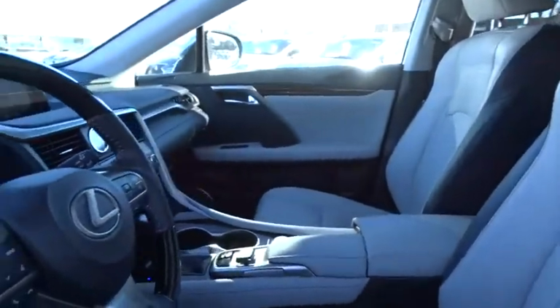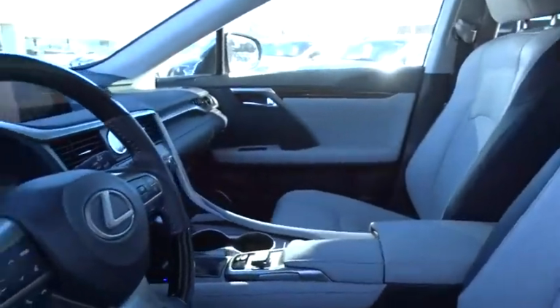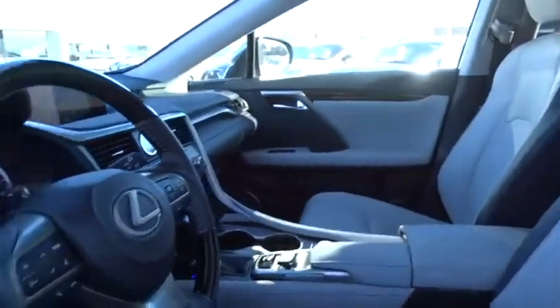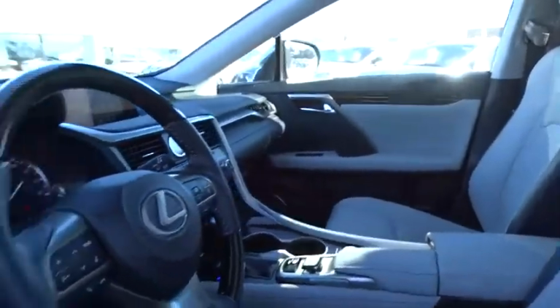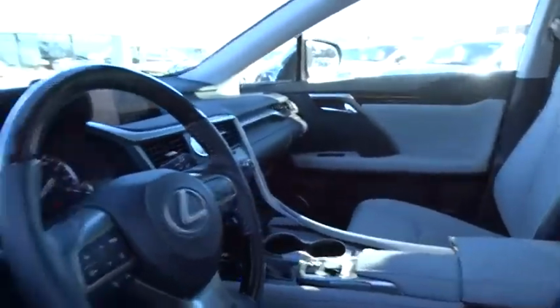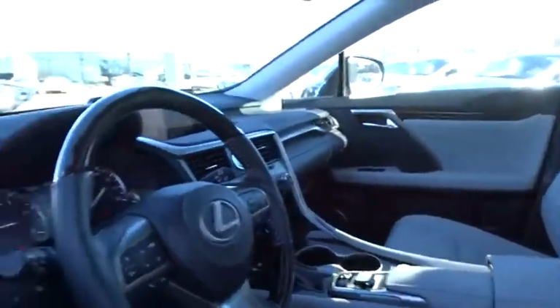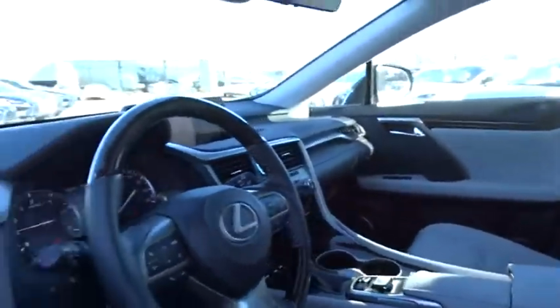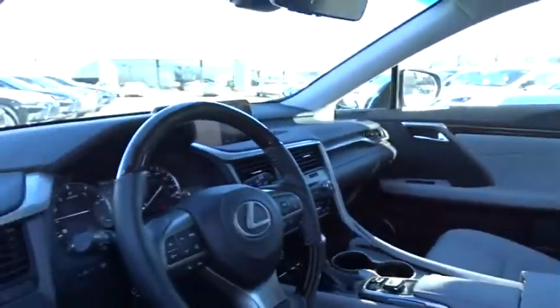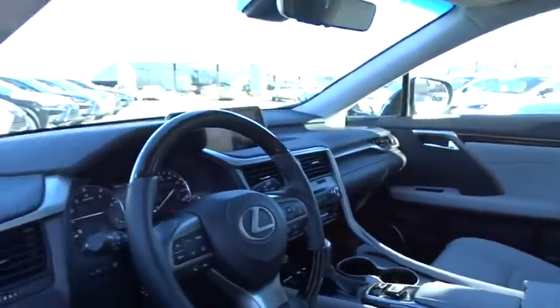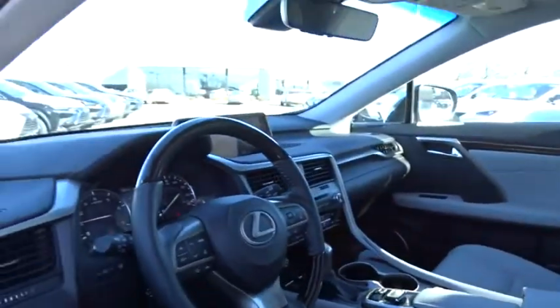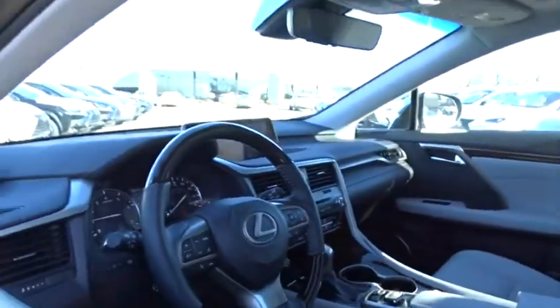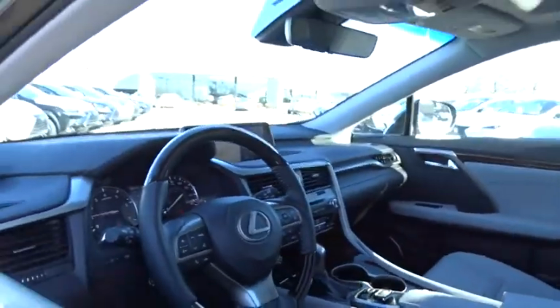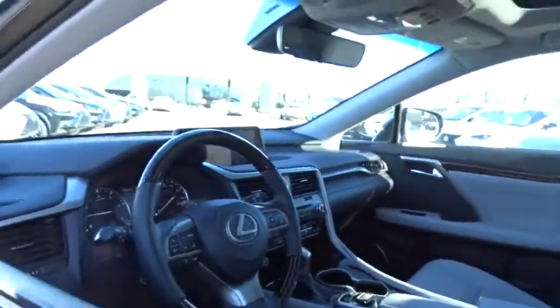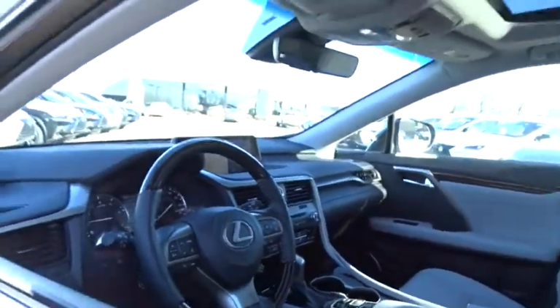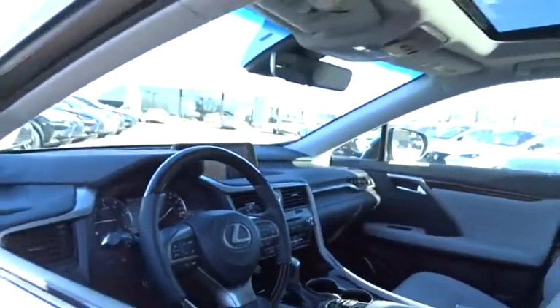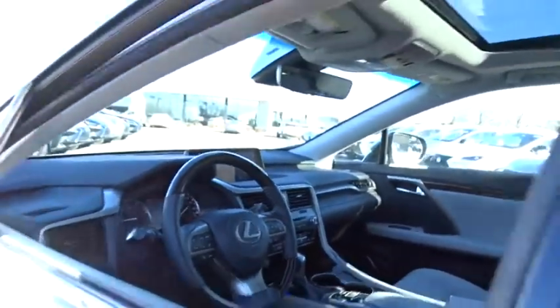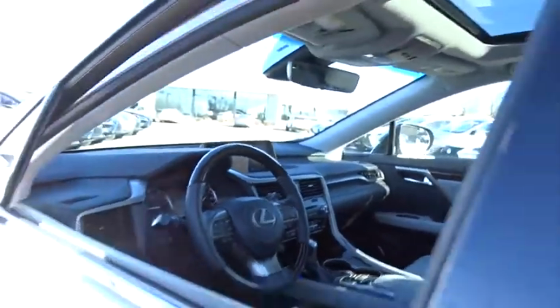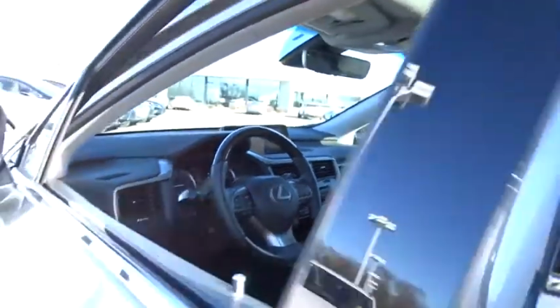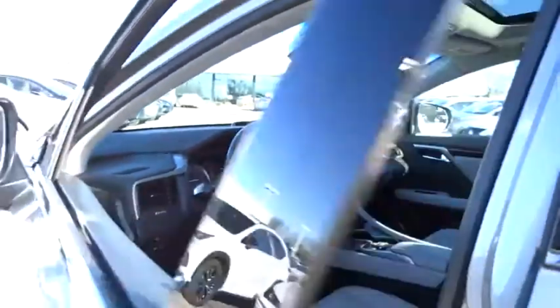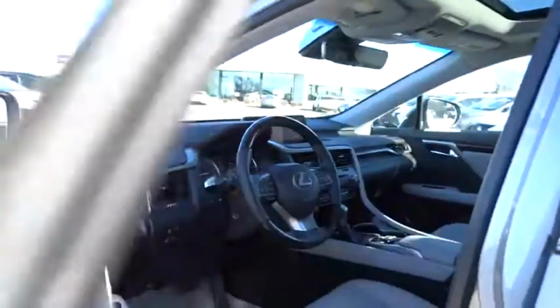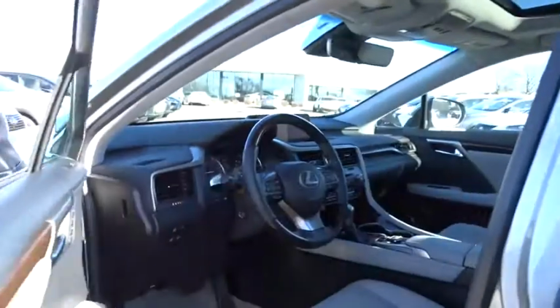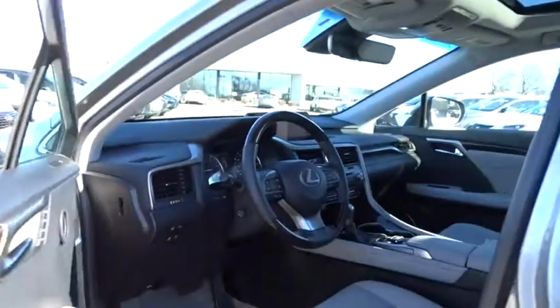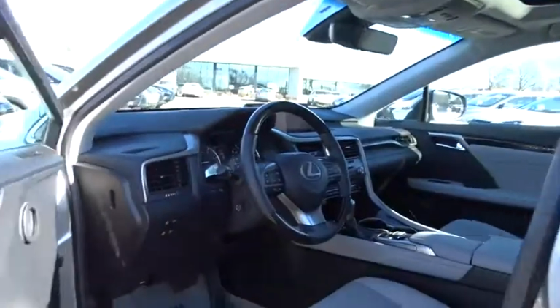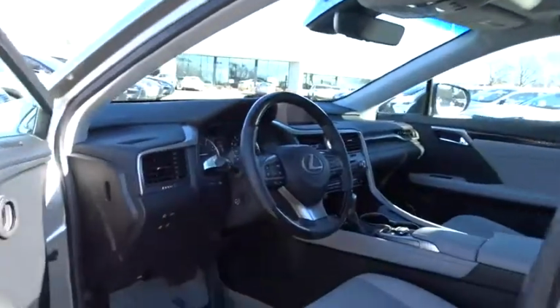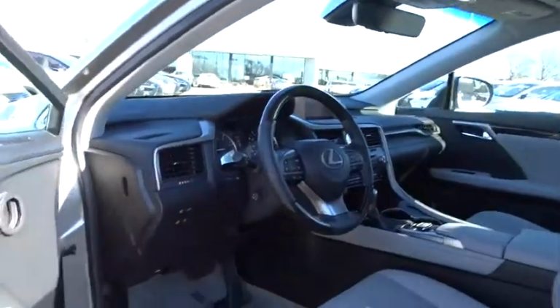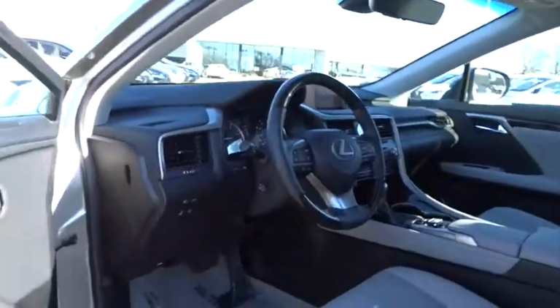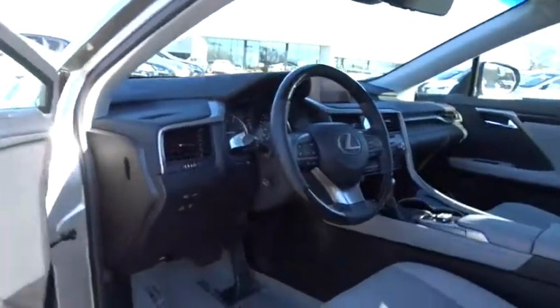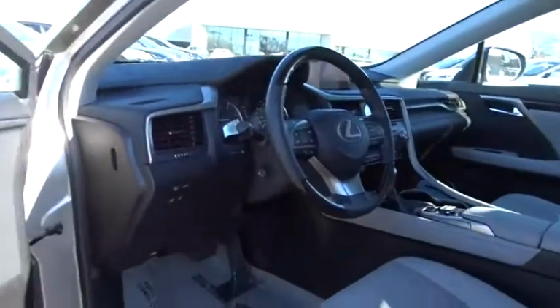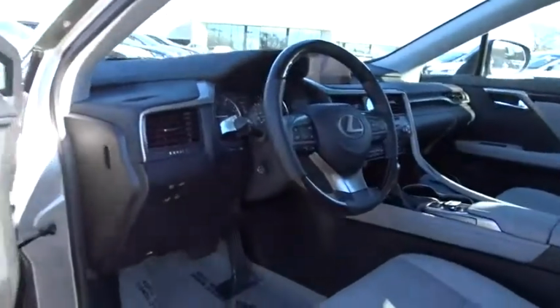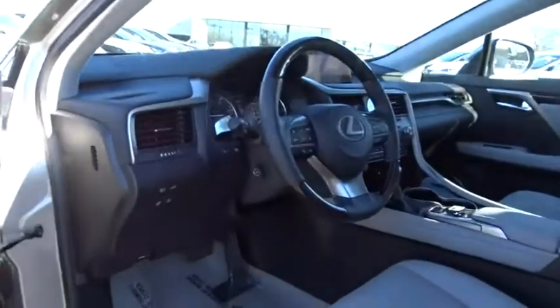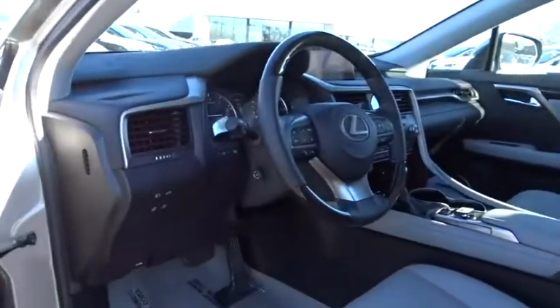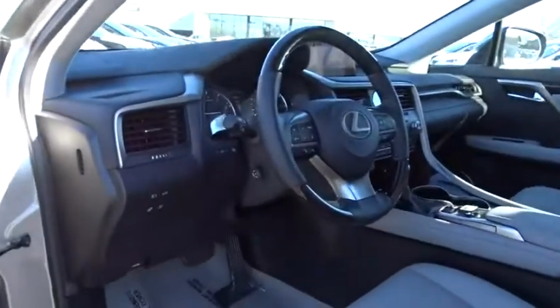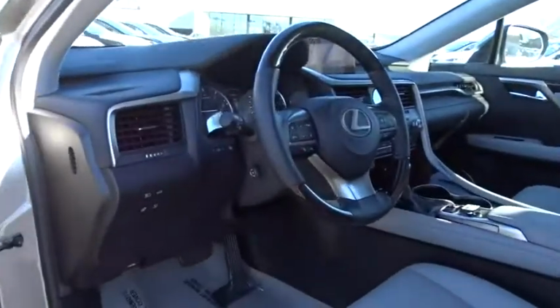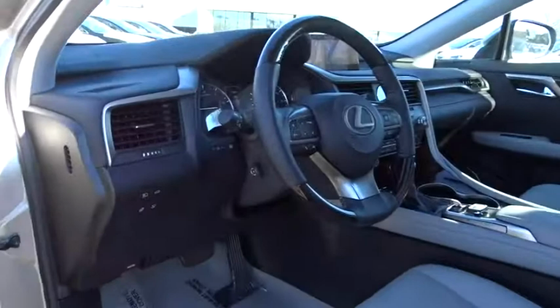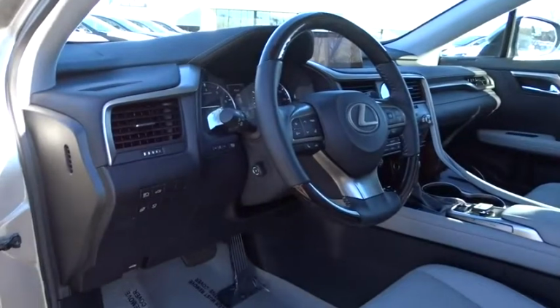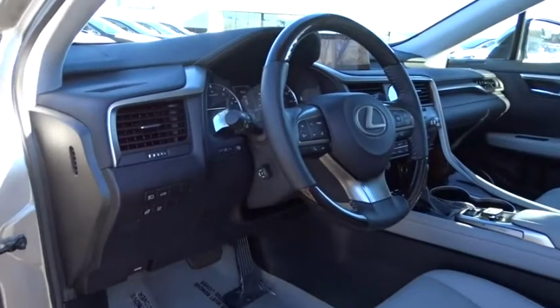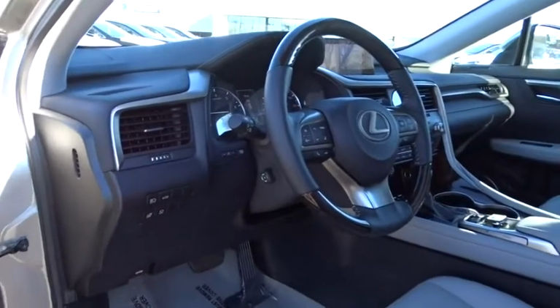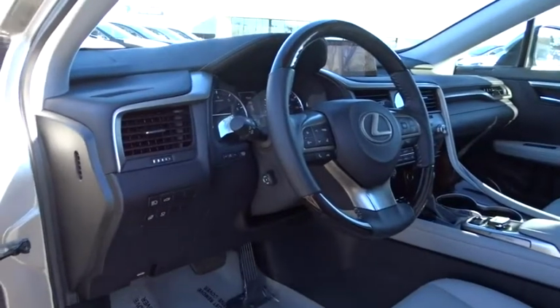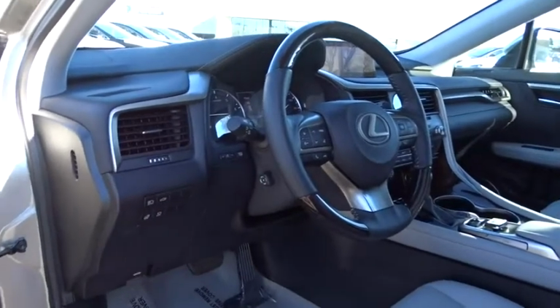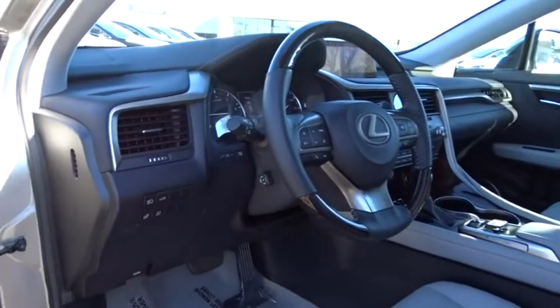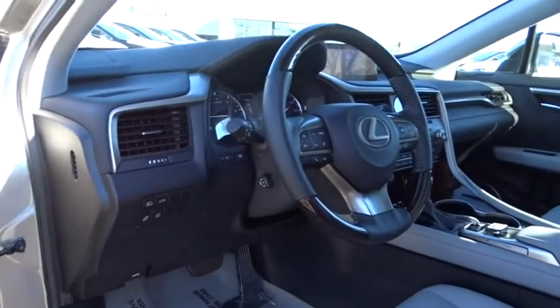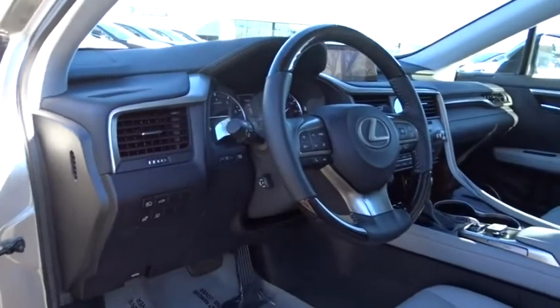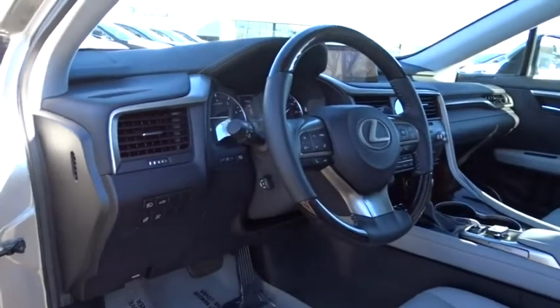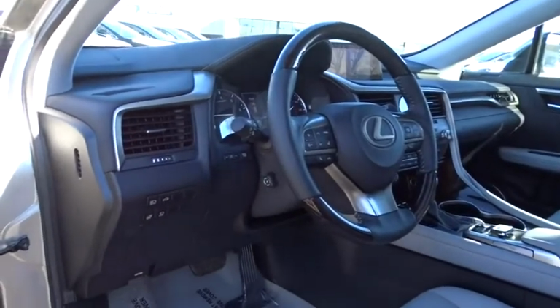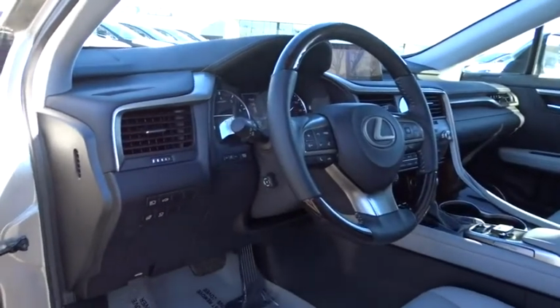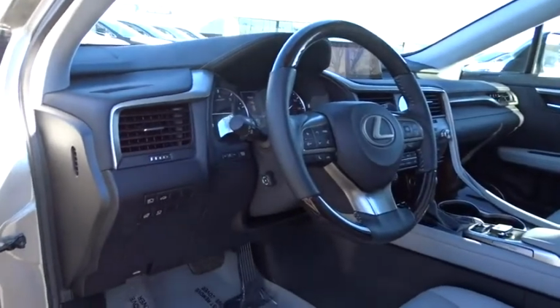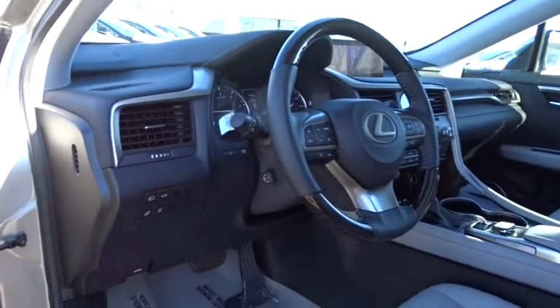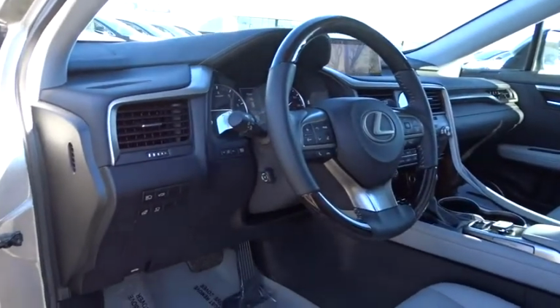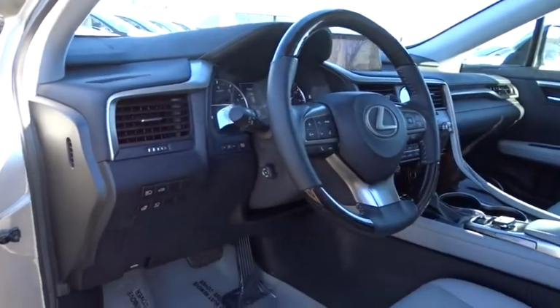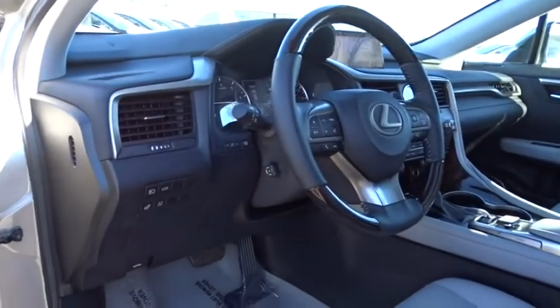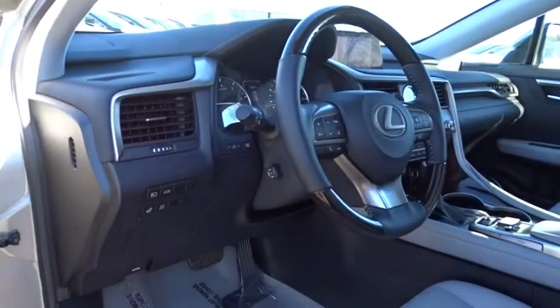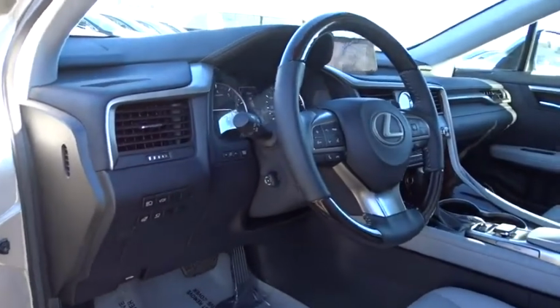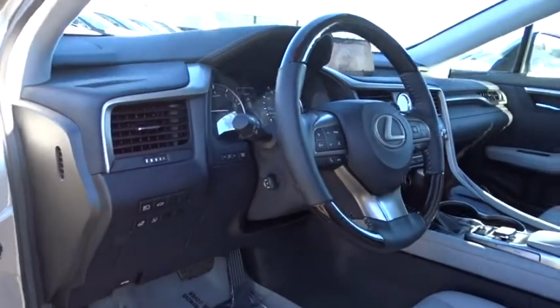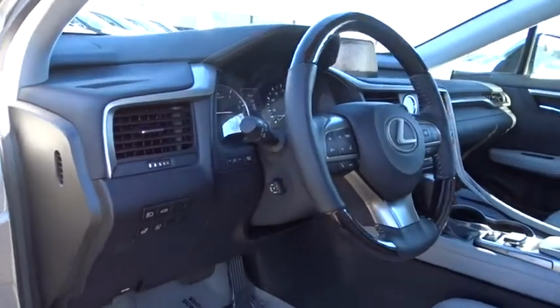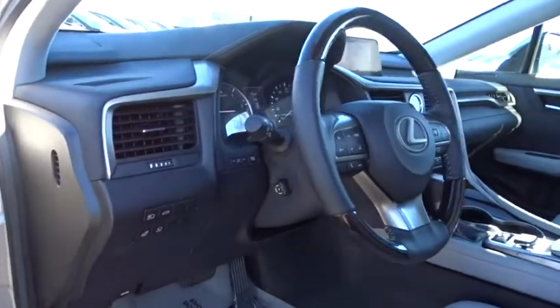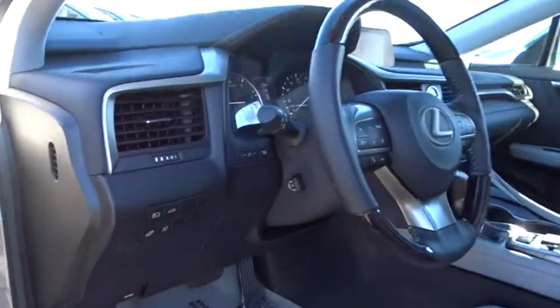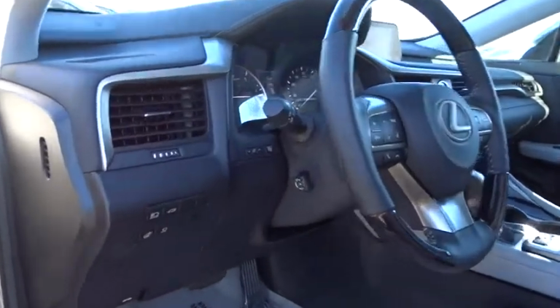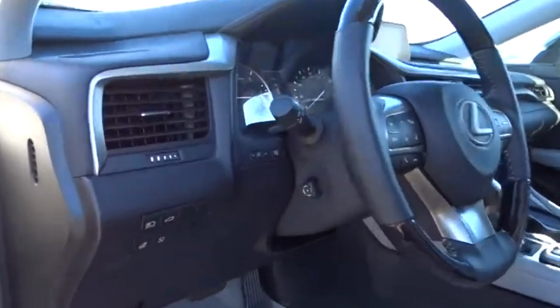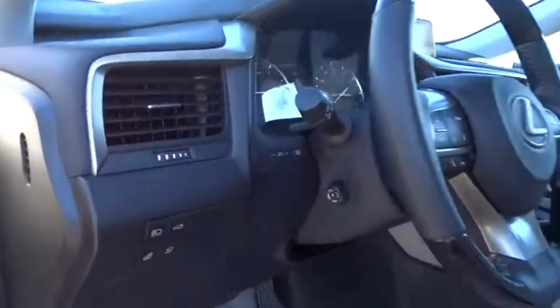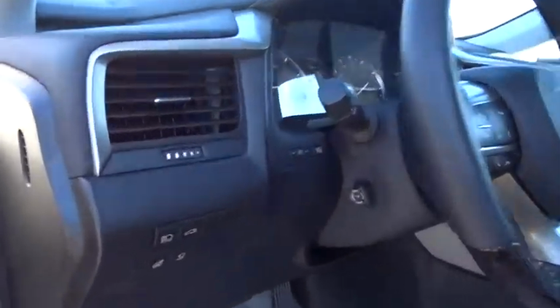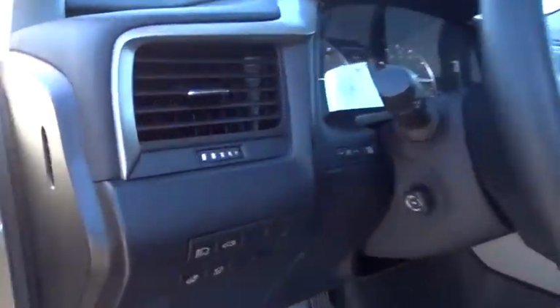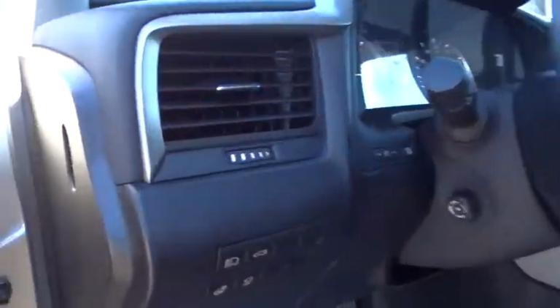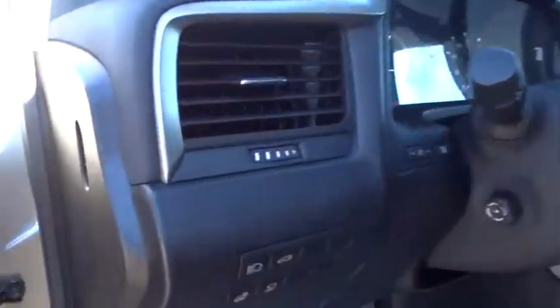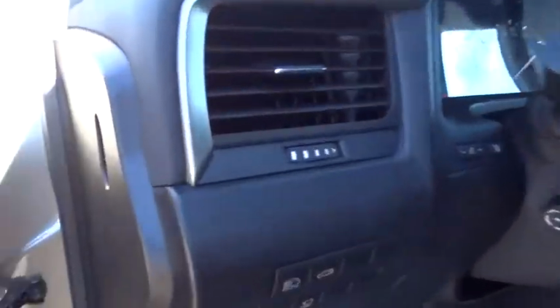This vehicle has less than 7,000 miles. Here are some of this vehicle's great options: traction control,